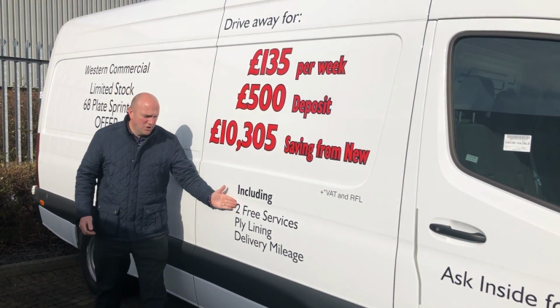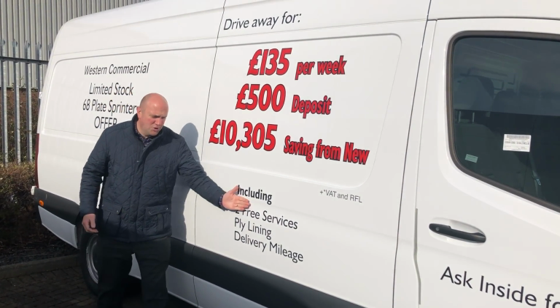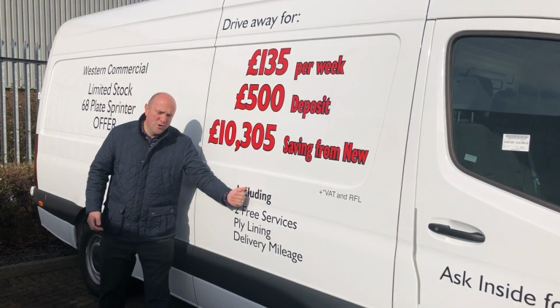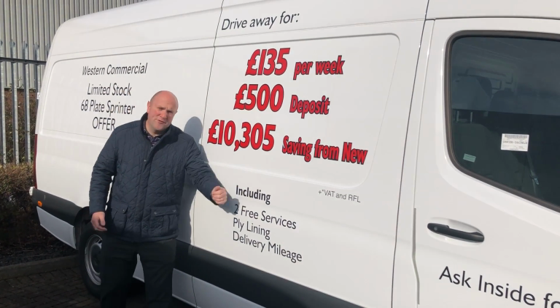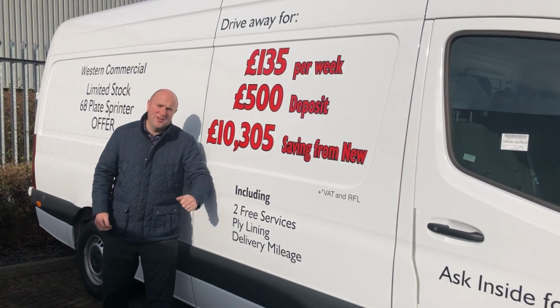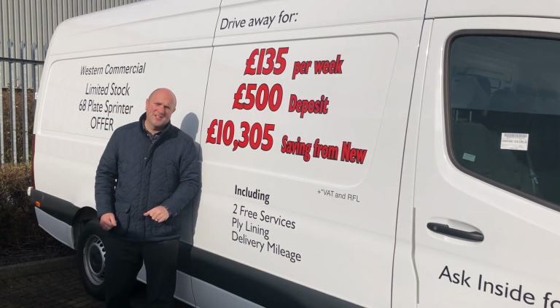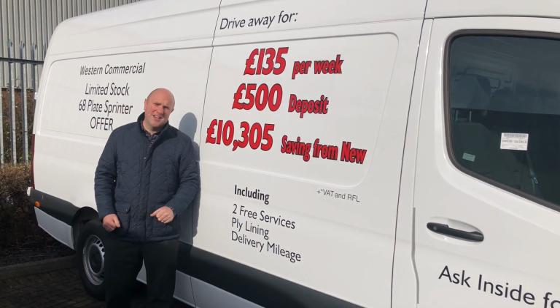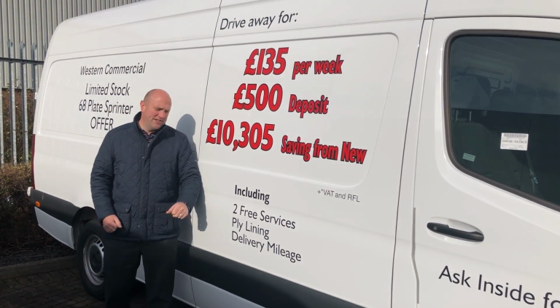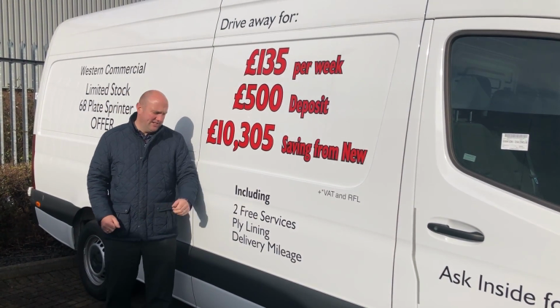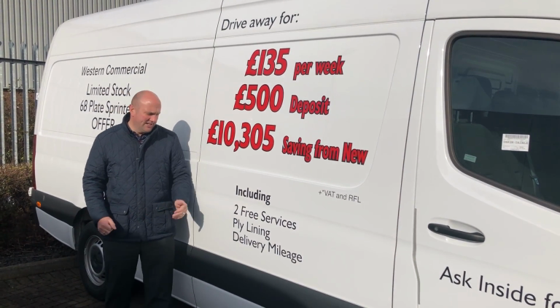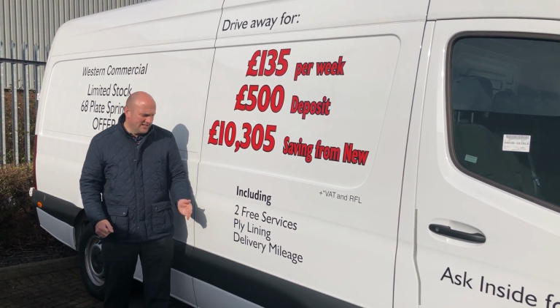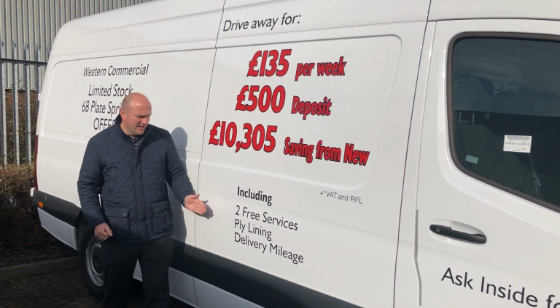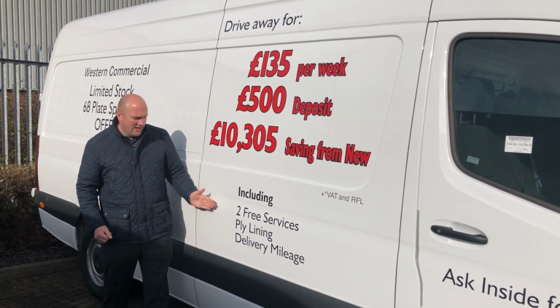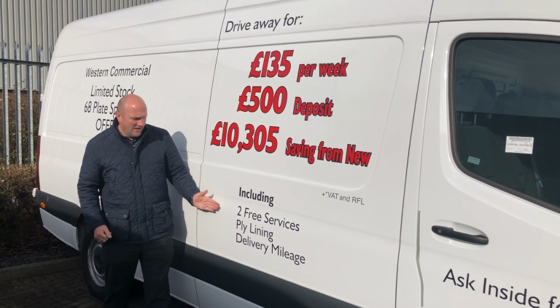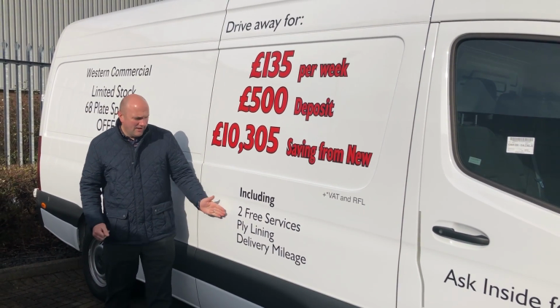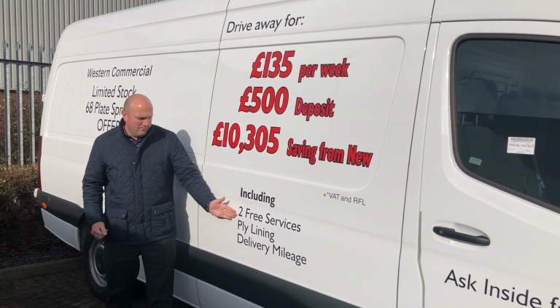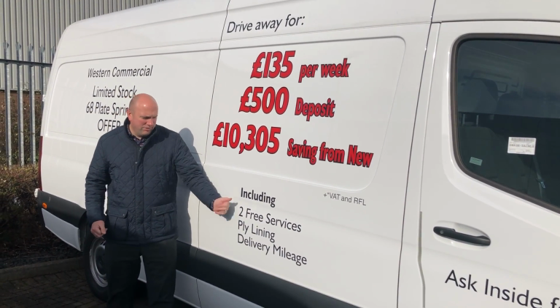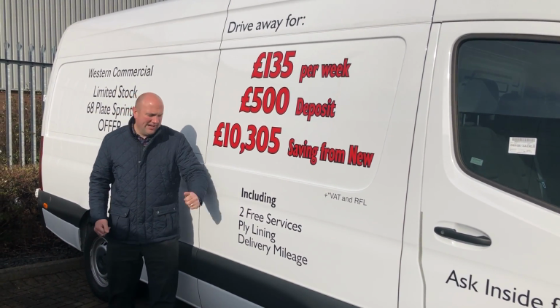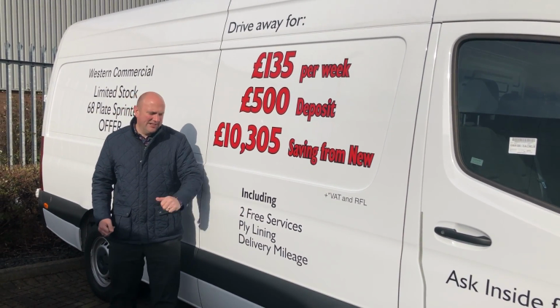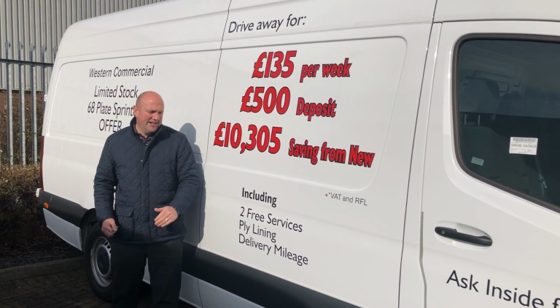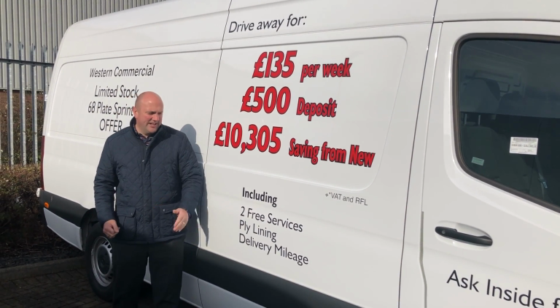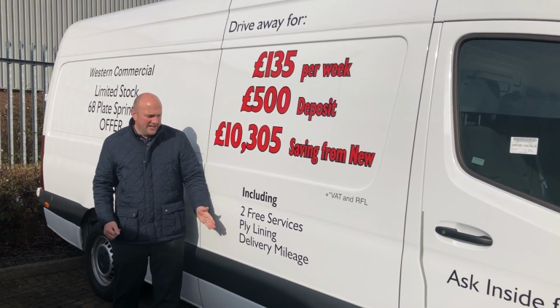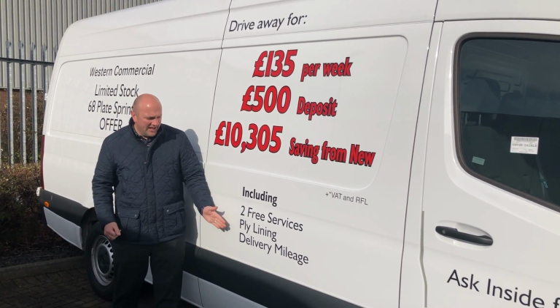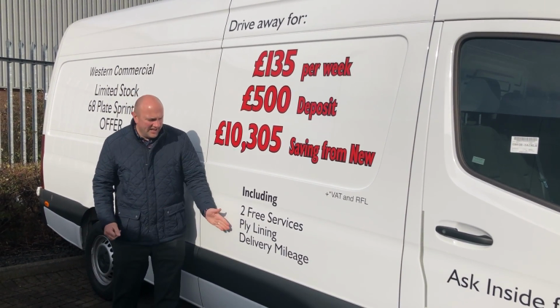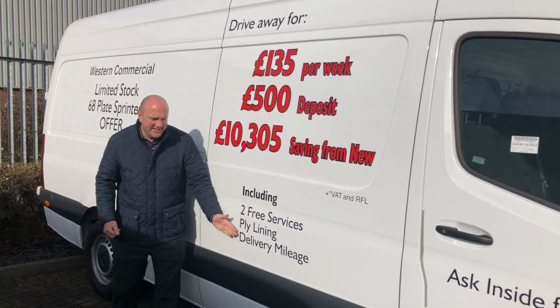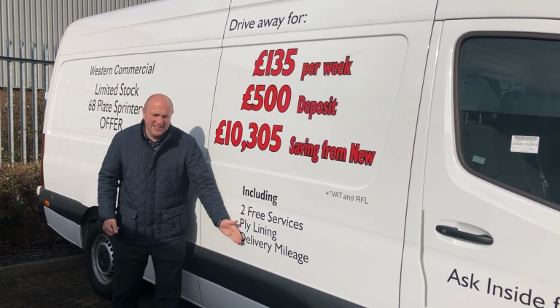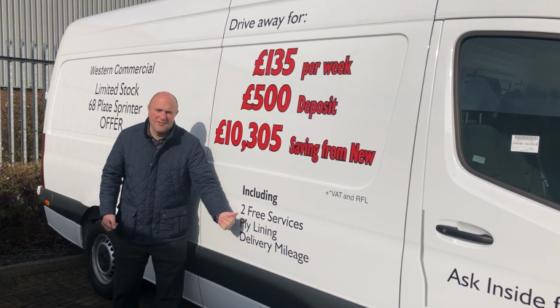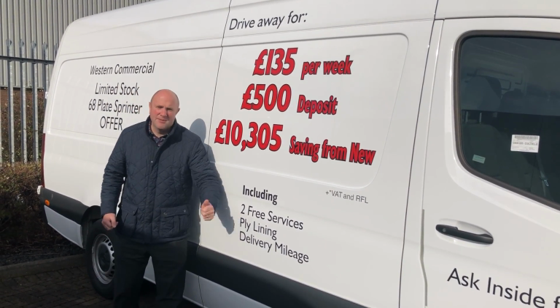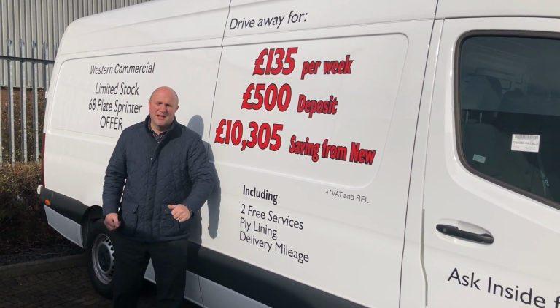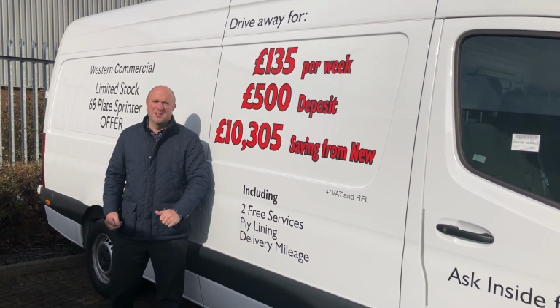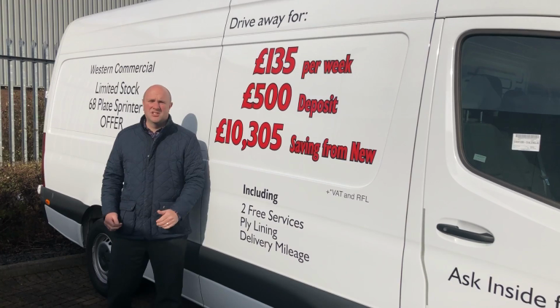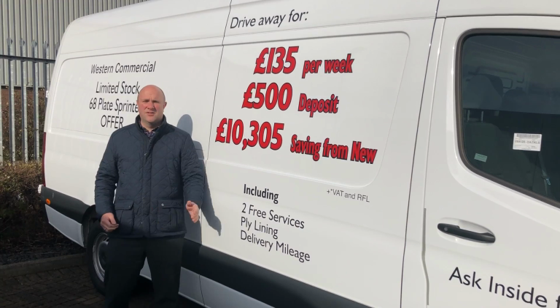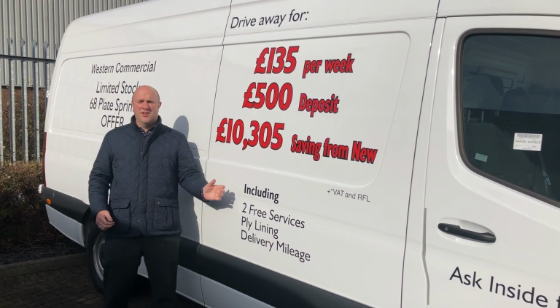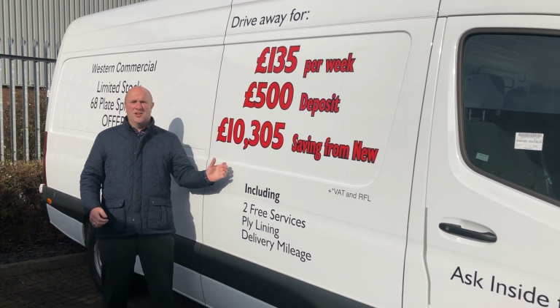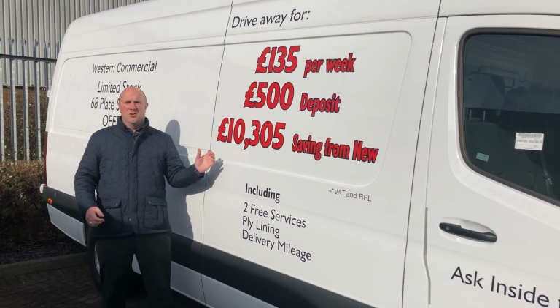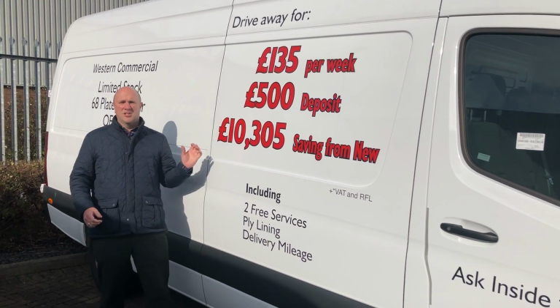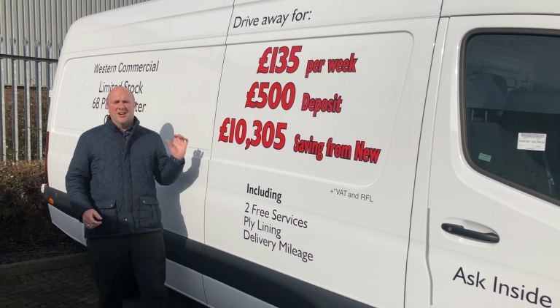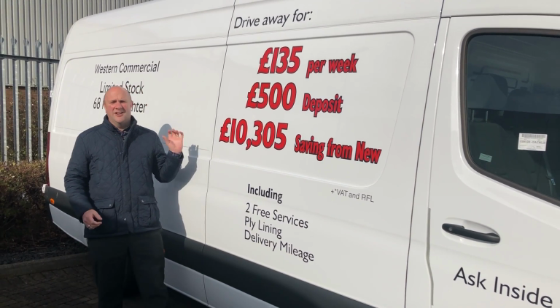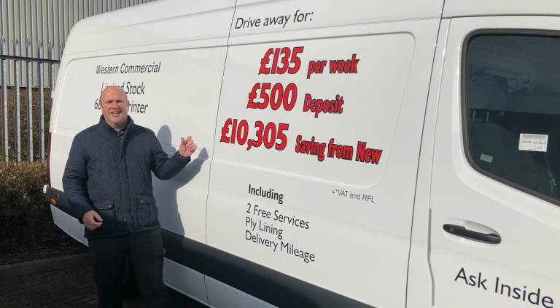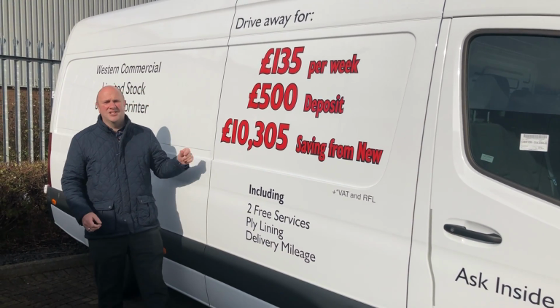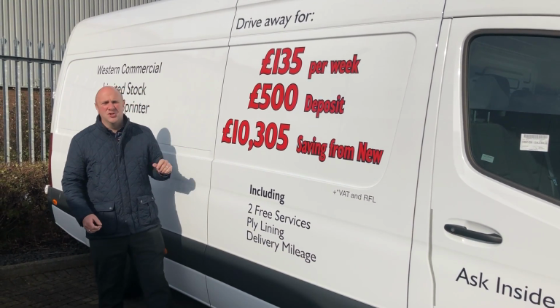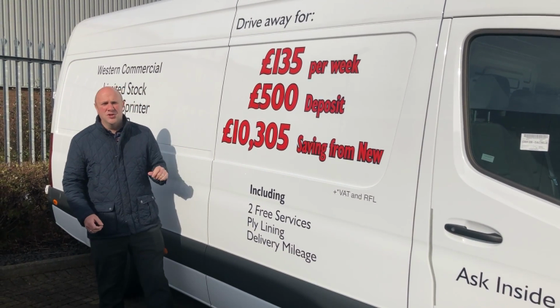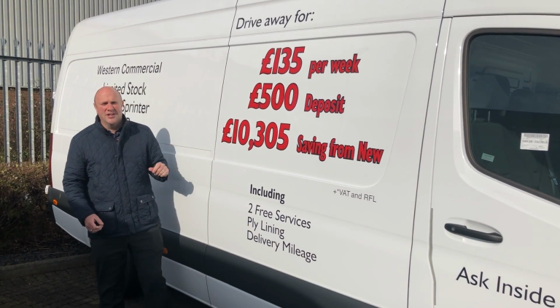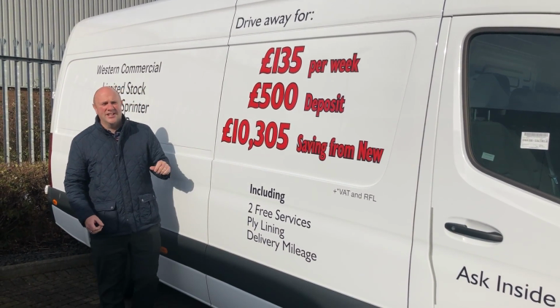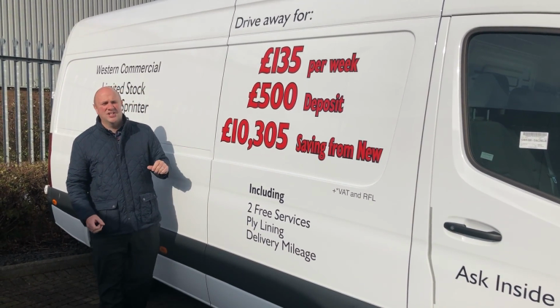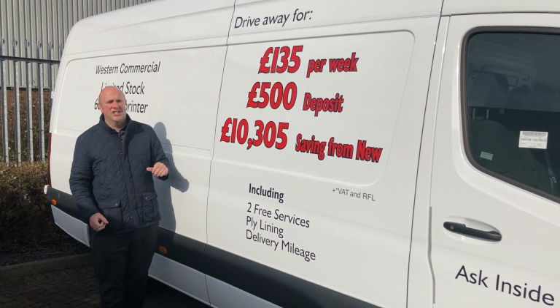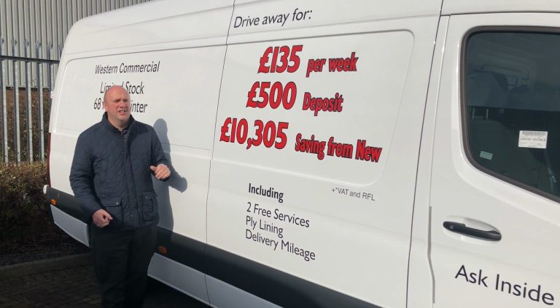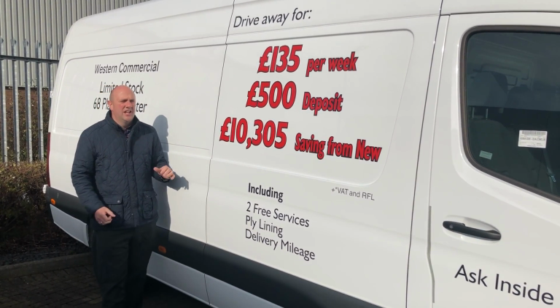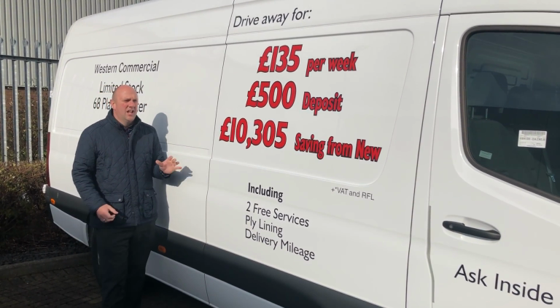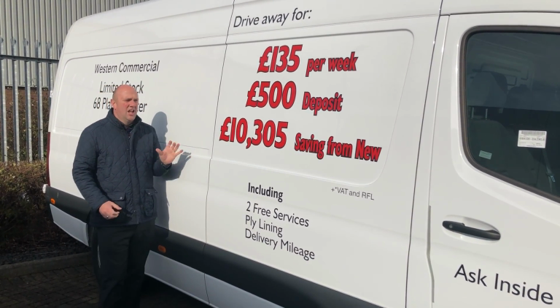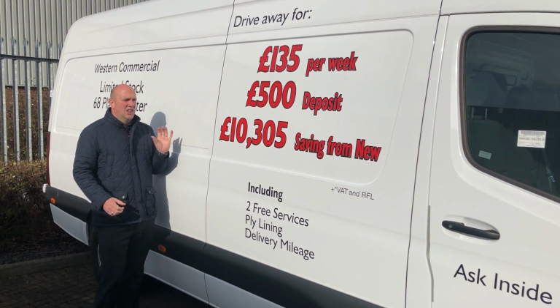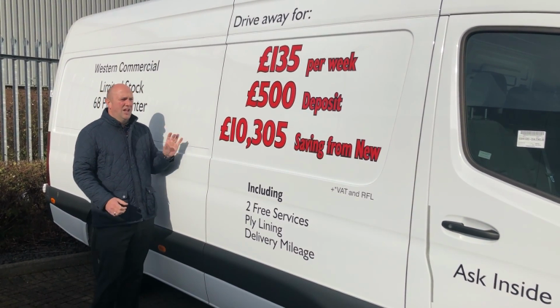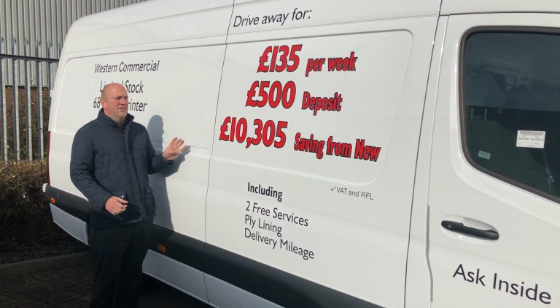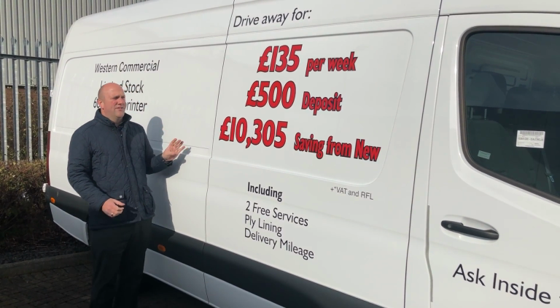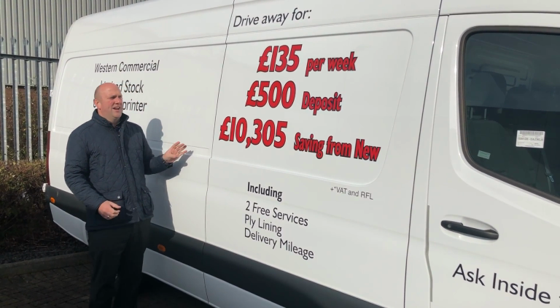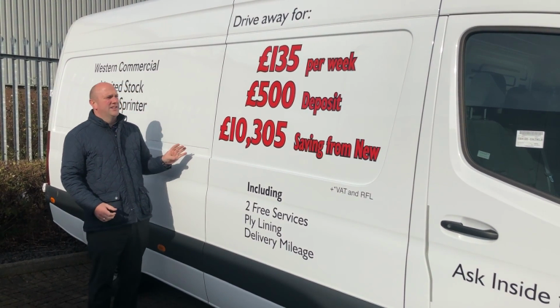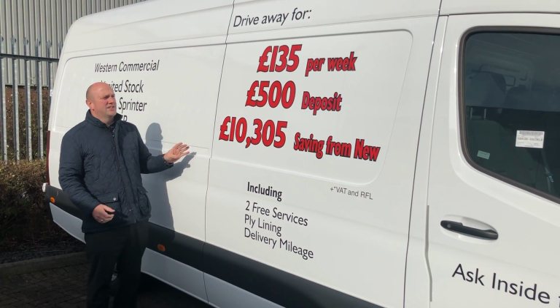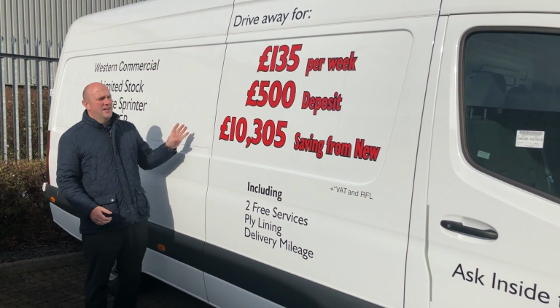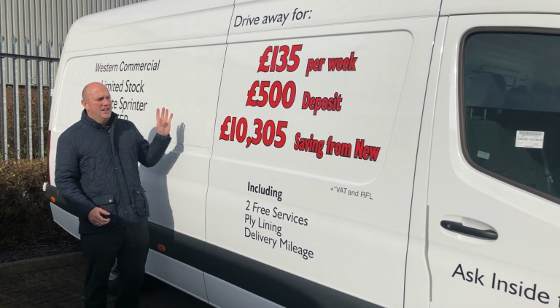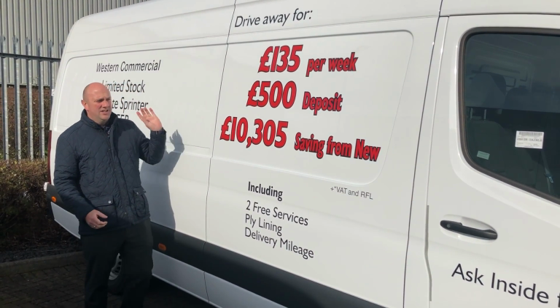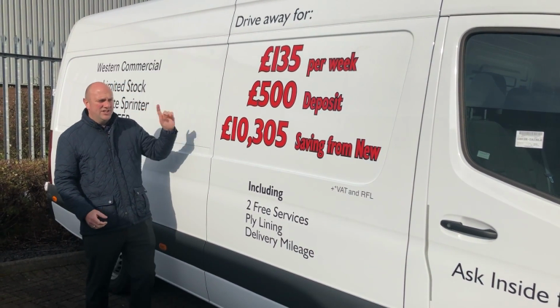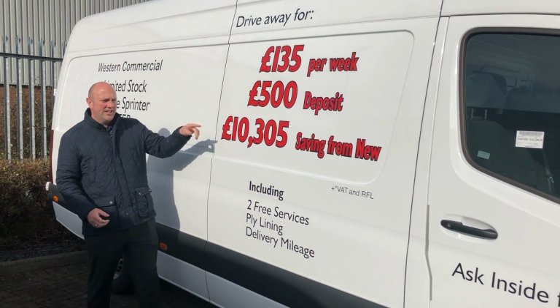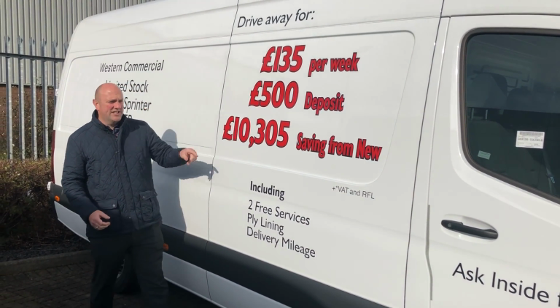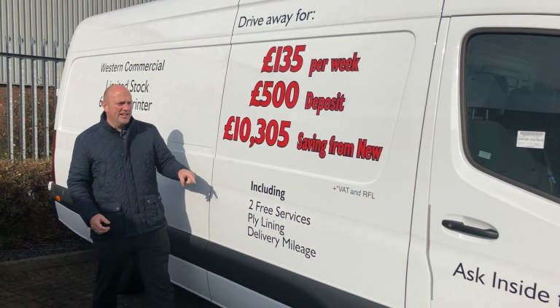Two free services, ply lining, delivery mileage. These vehicles are in as-new condition — lovely vans.